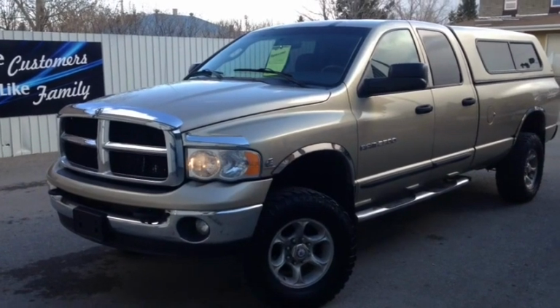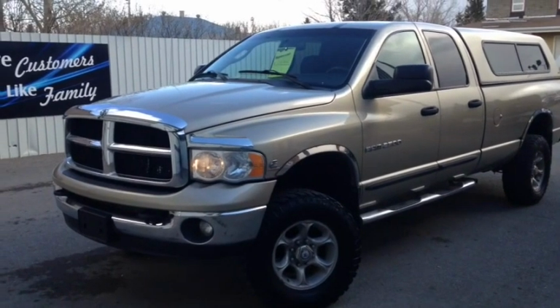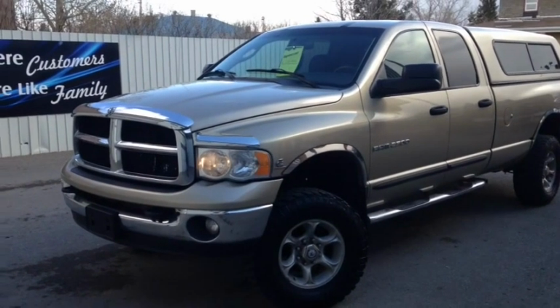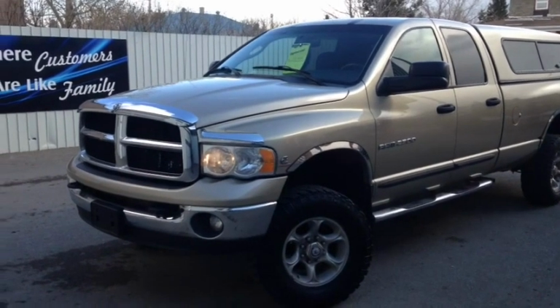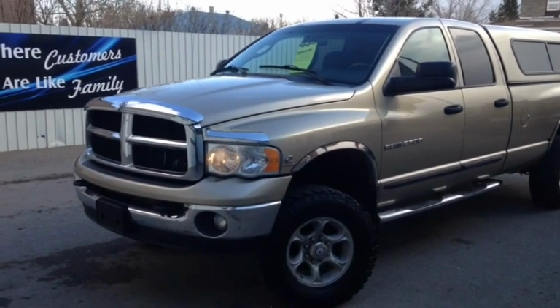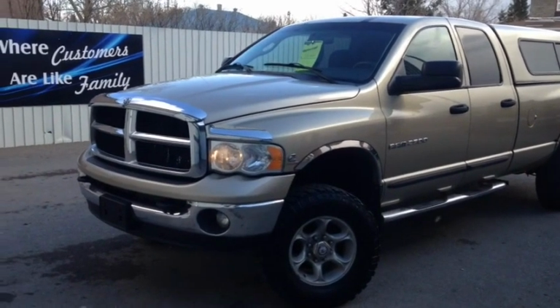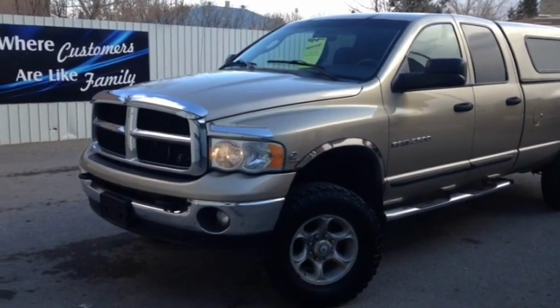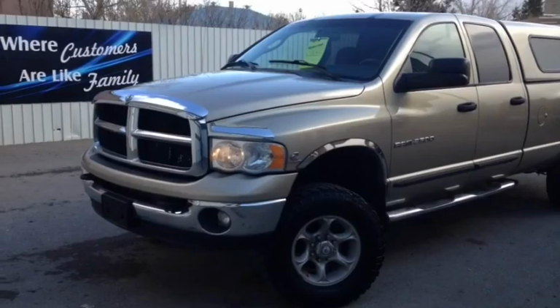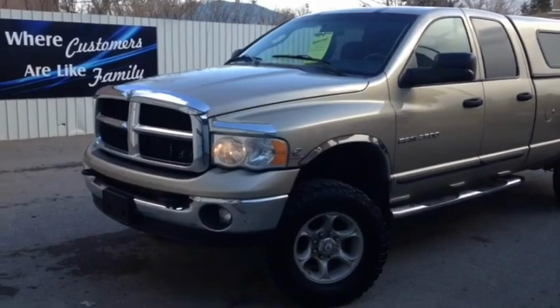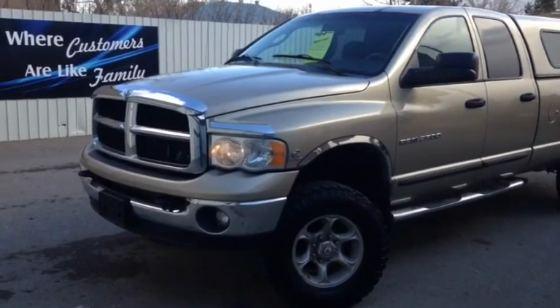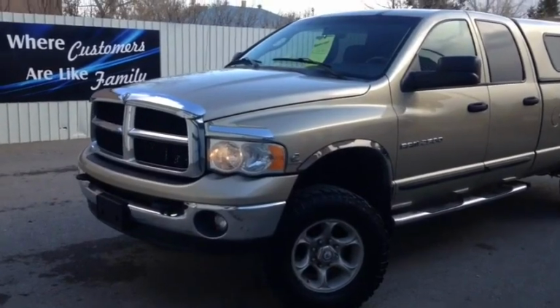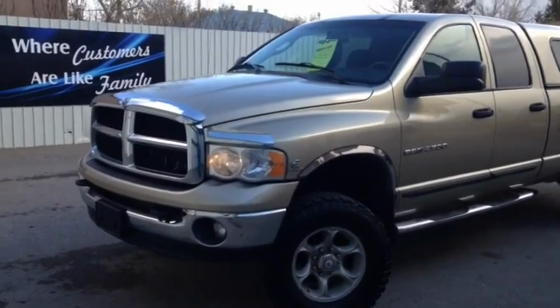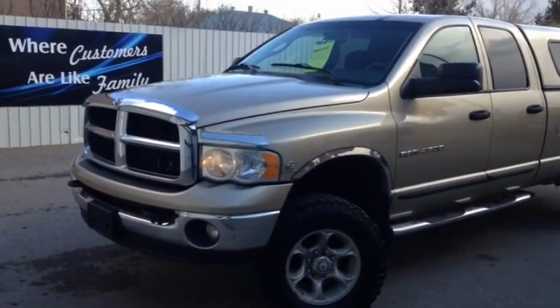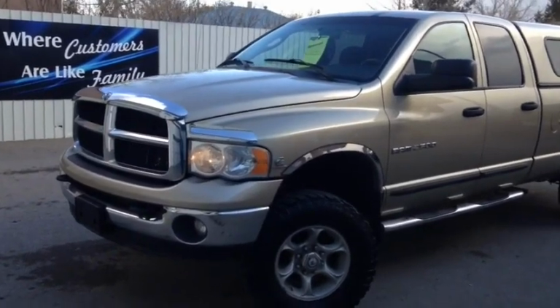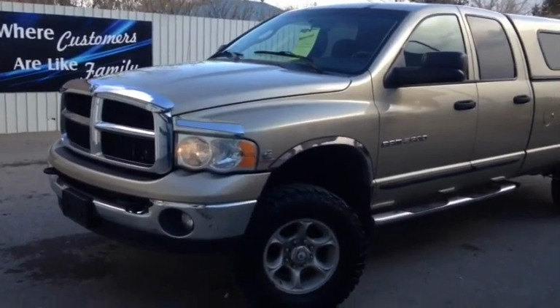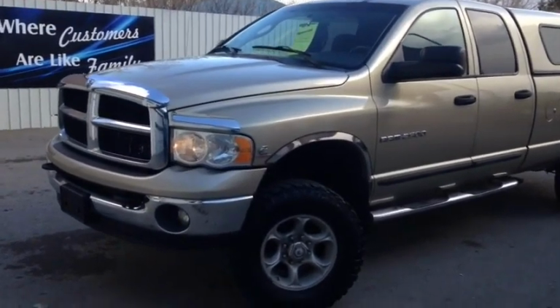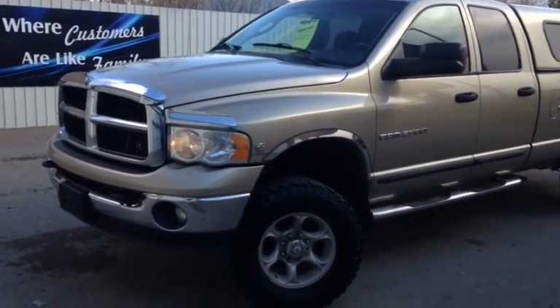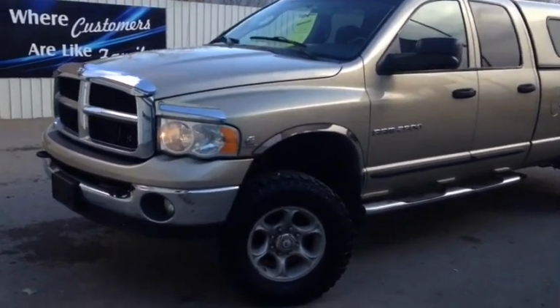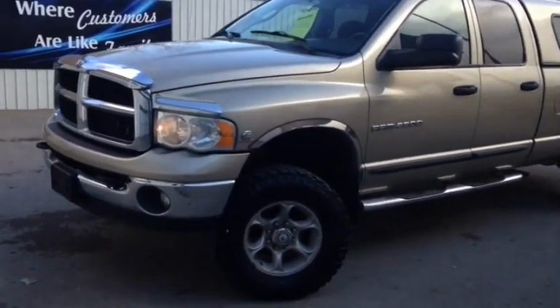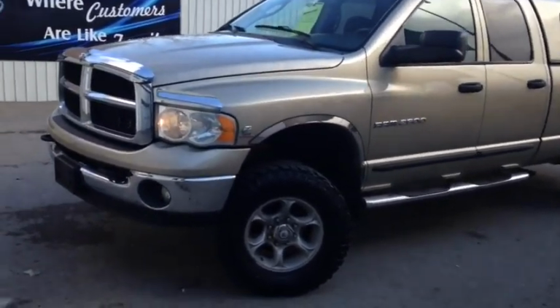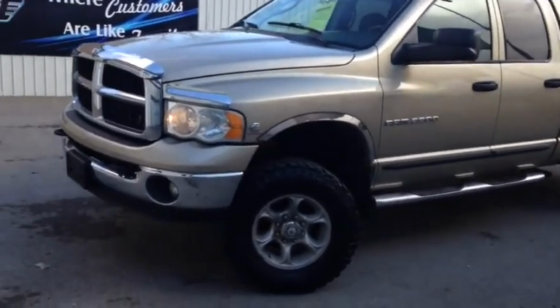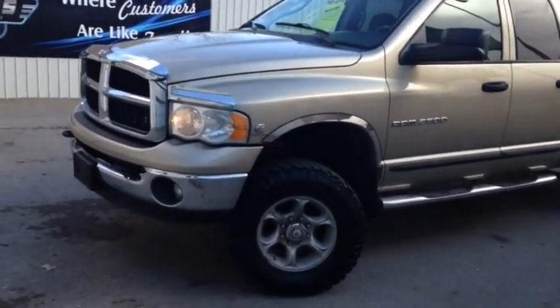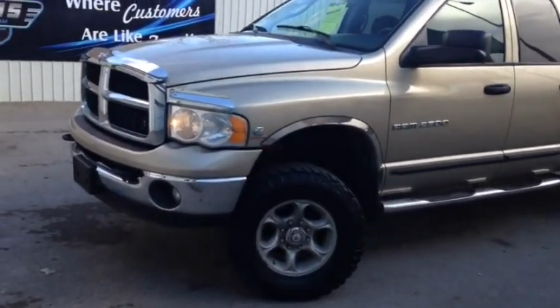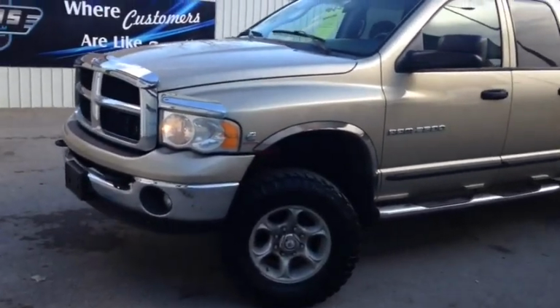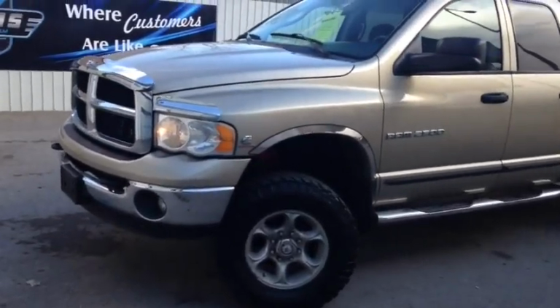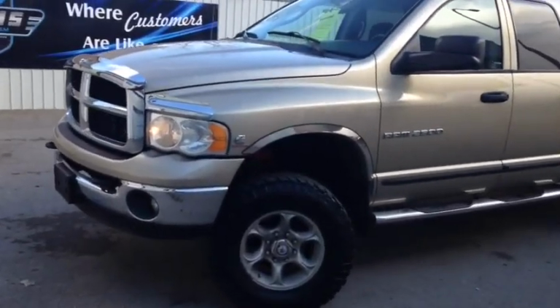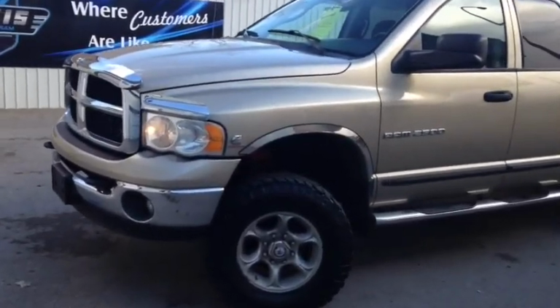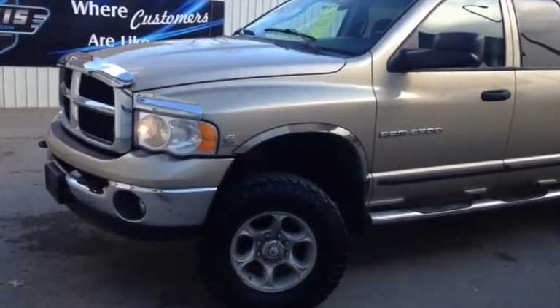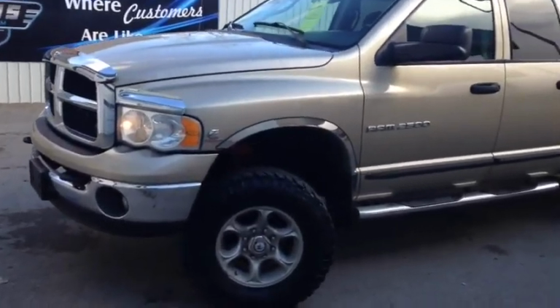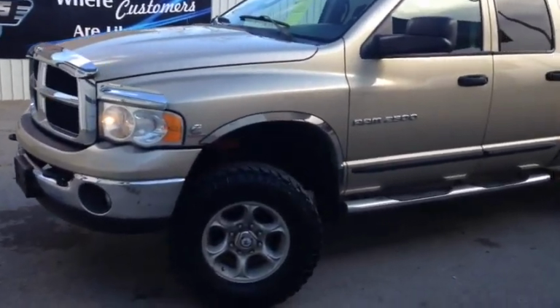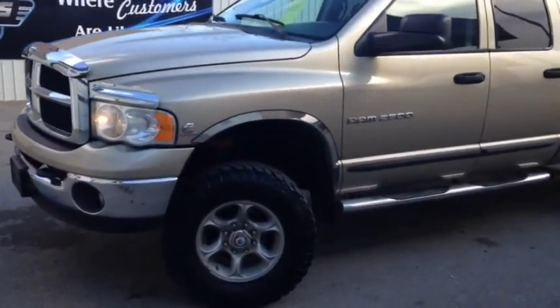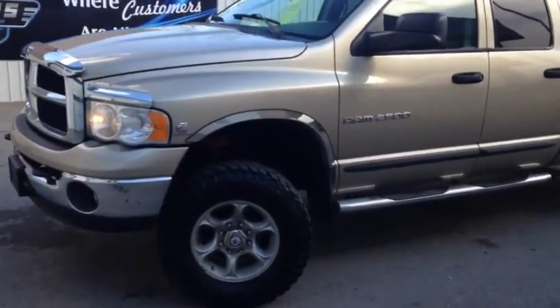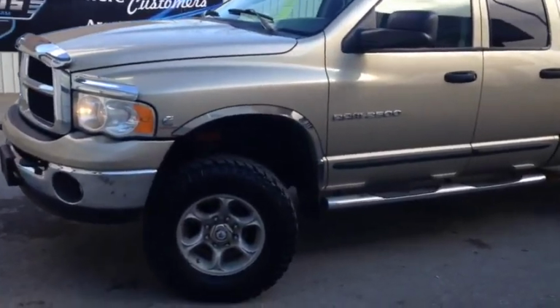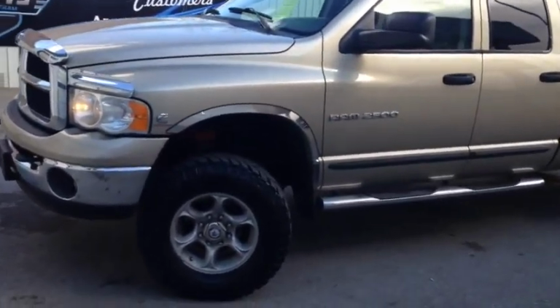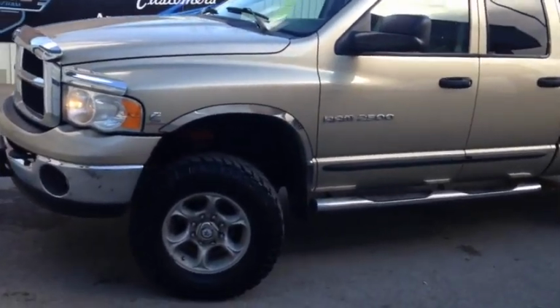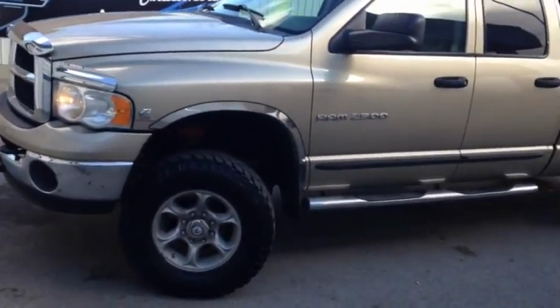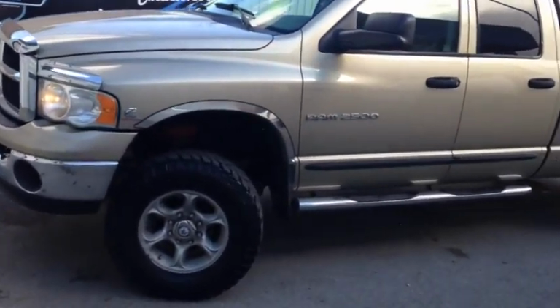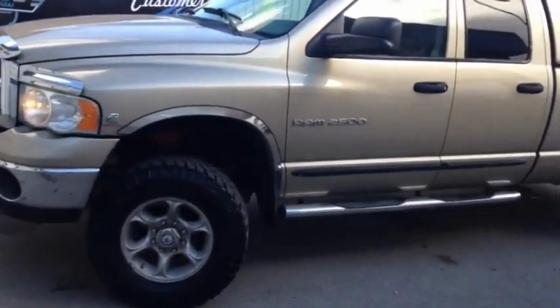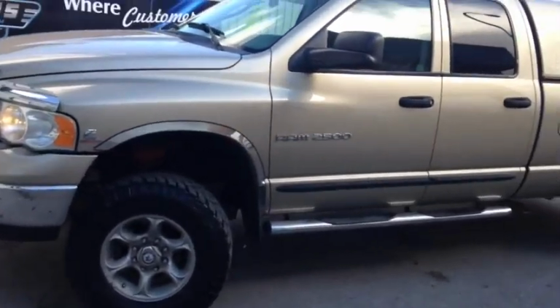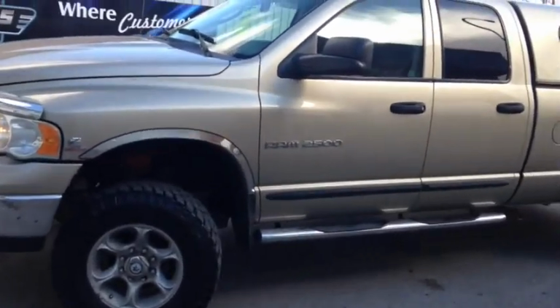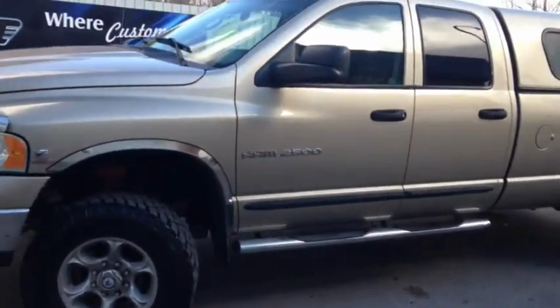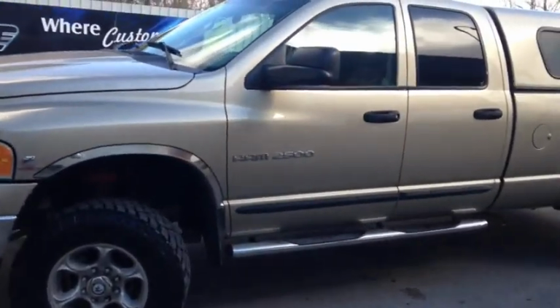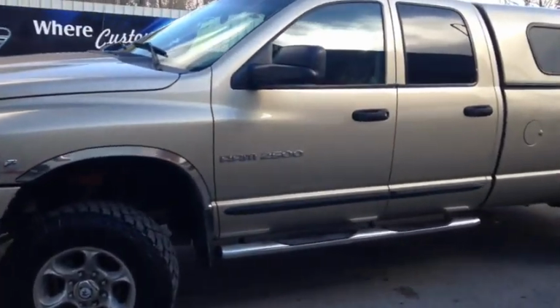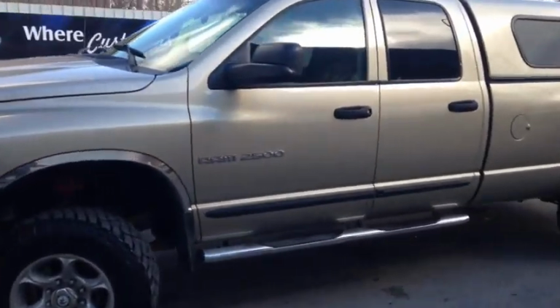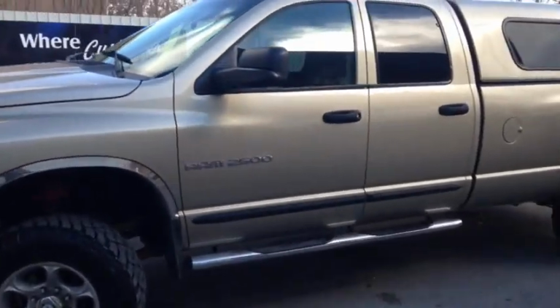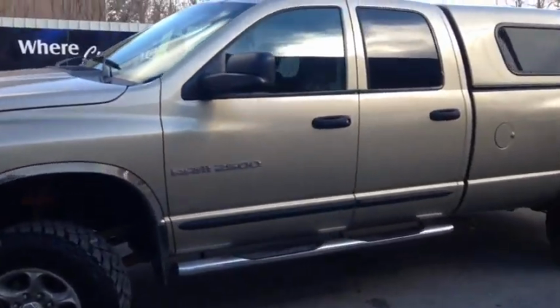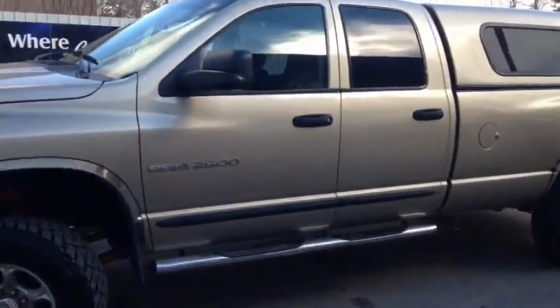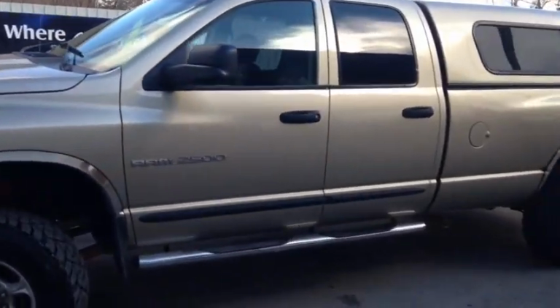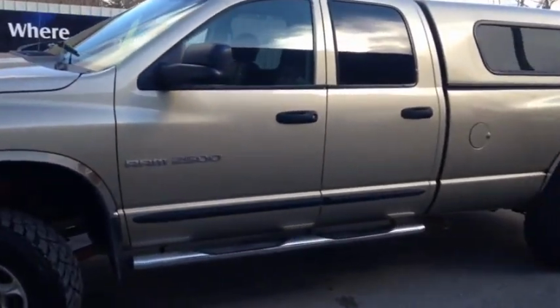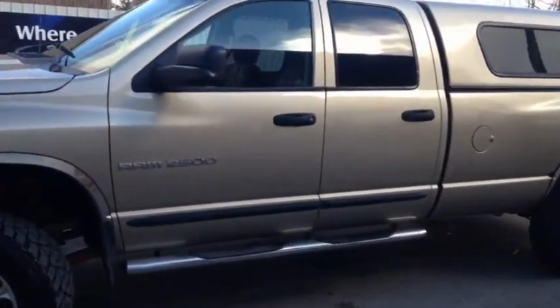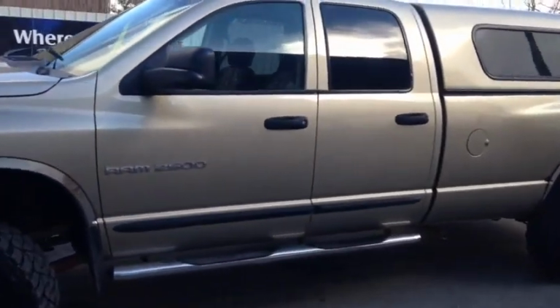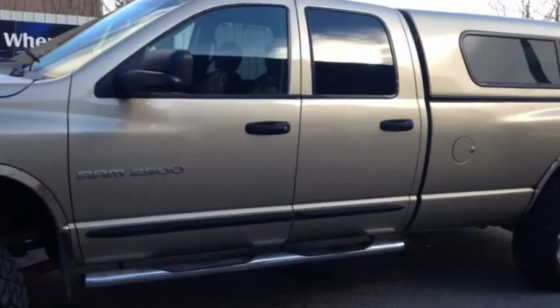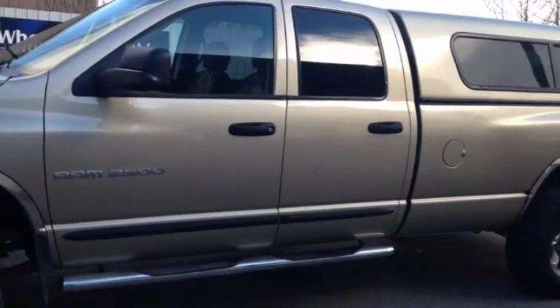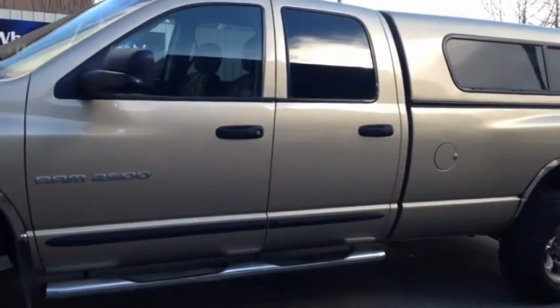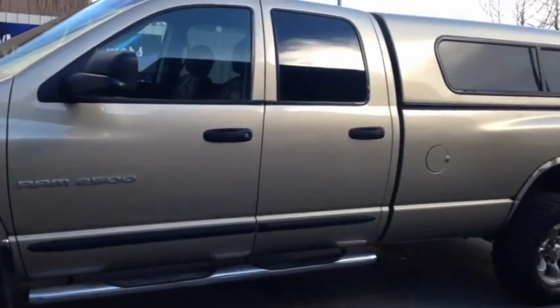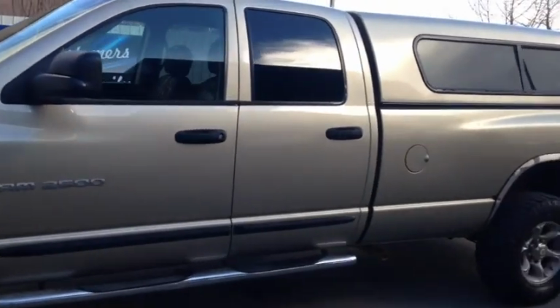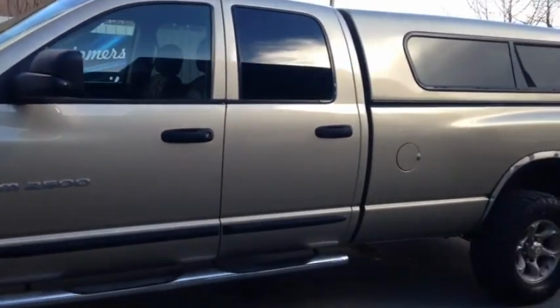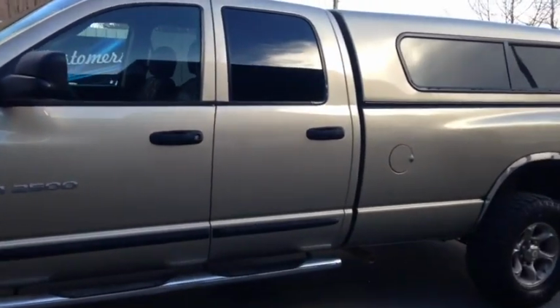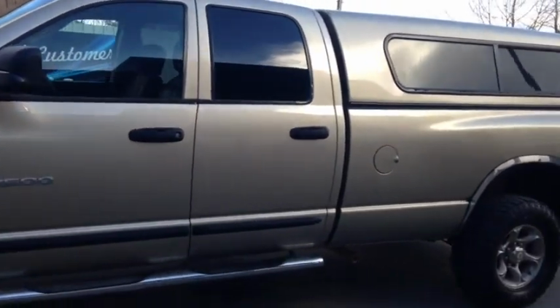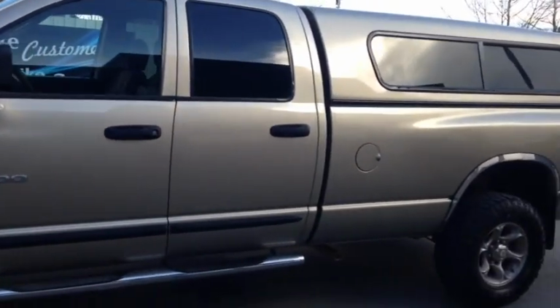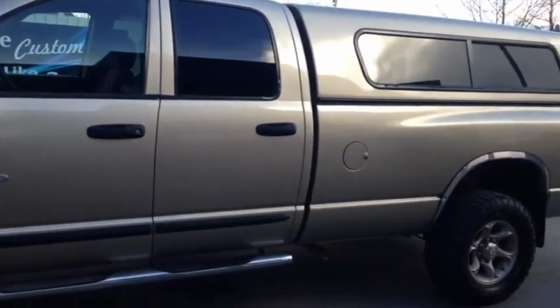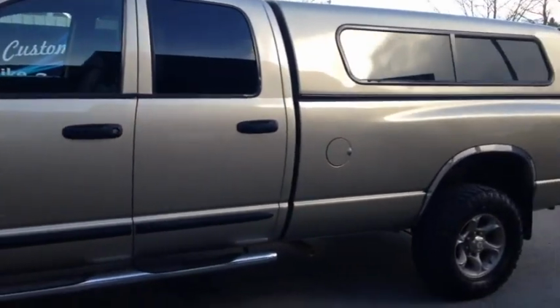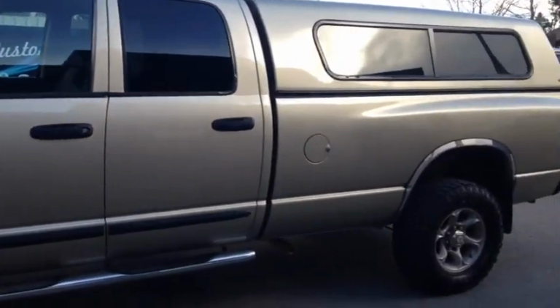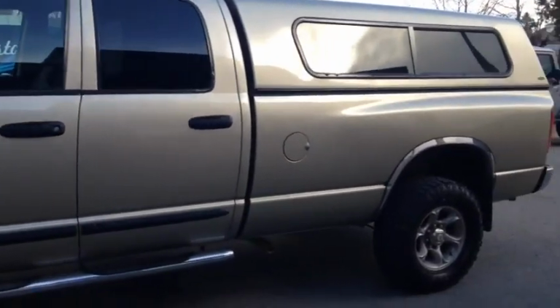Hello, today we're showing unit number 8661. This is a 2003 Ram 2500 diesel painted in gold.